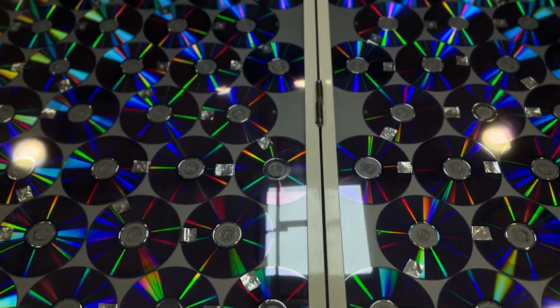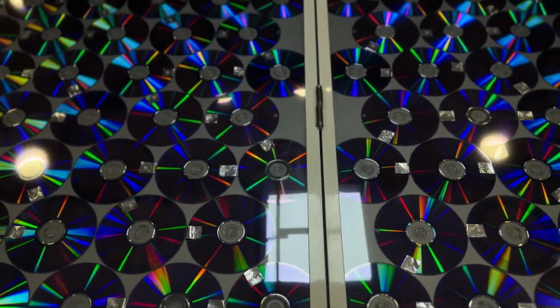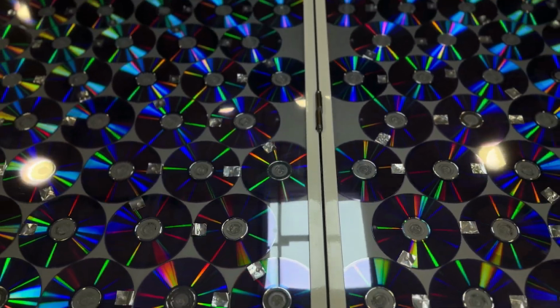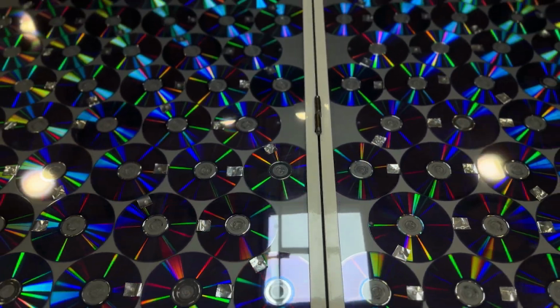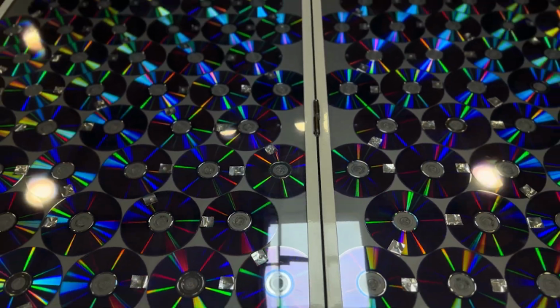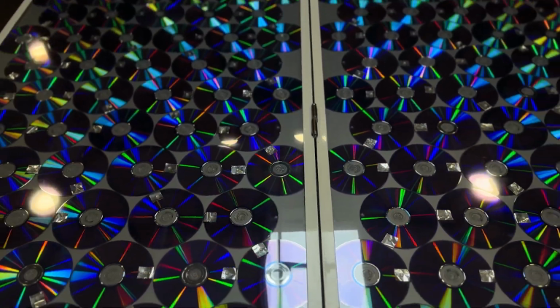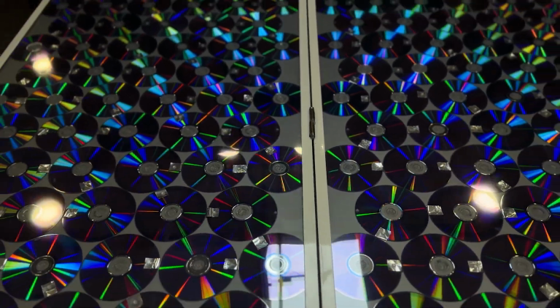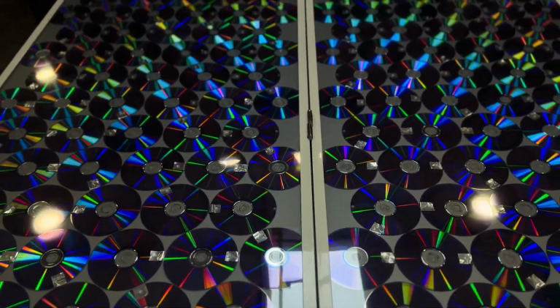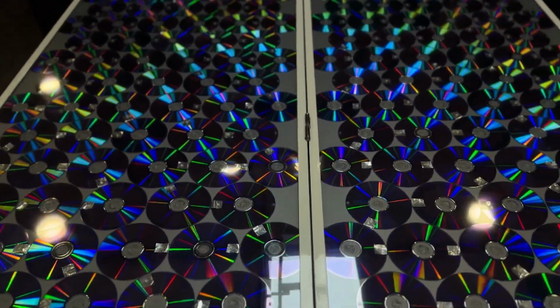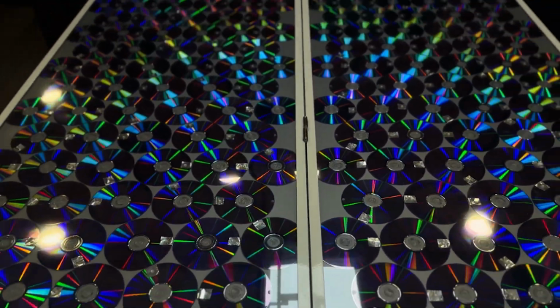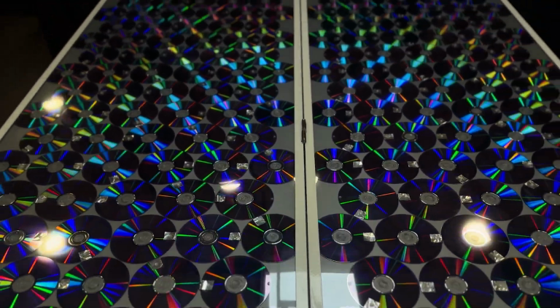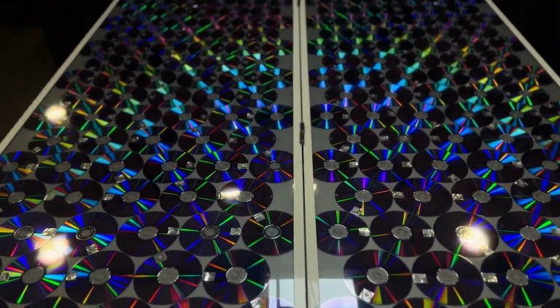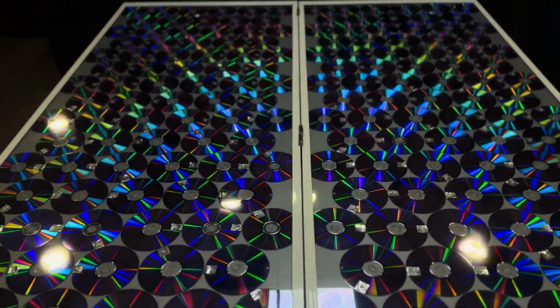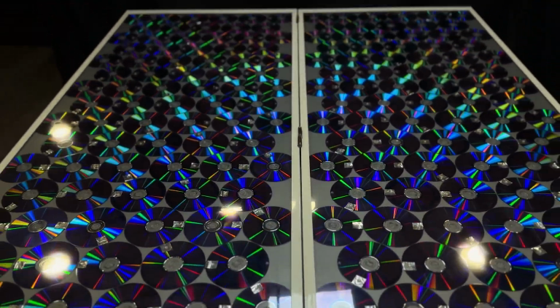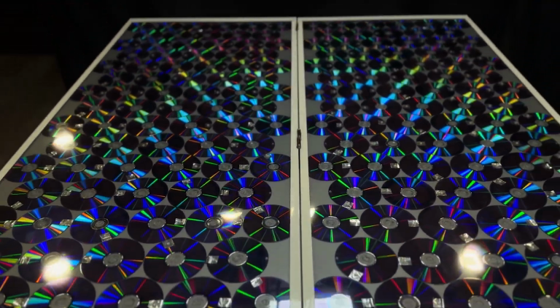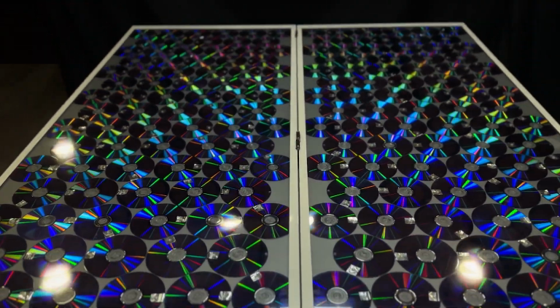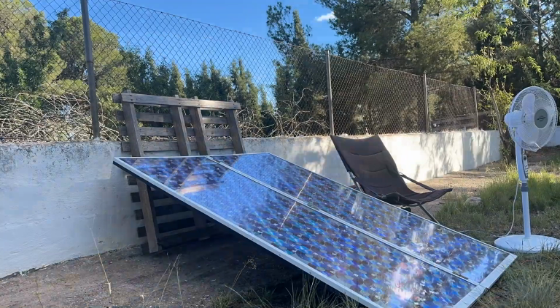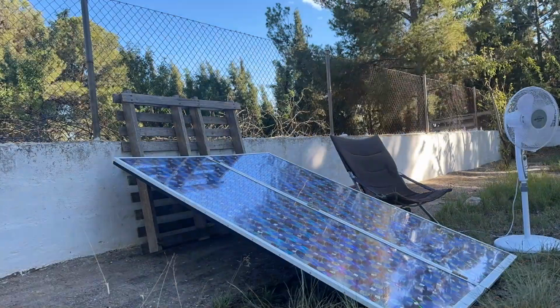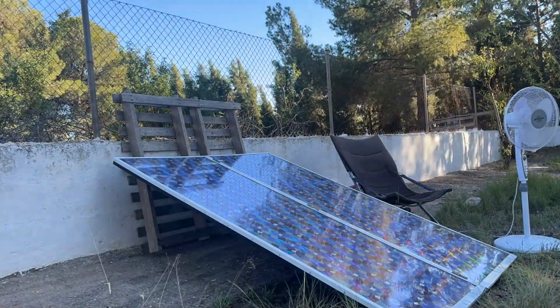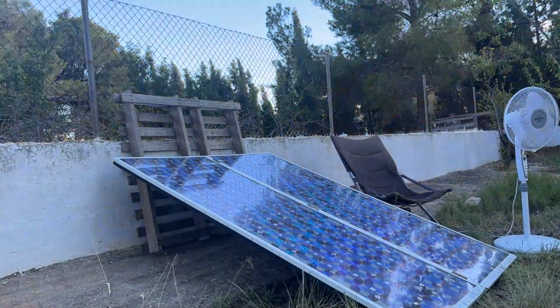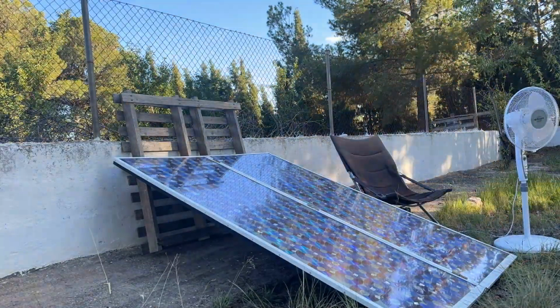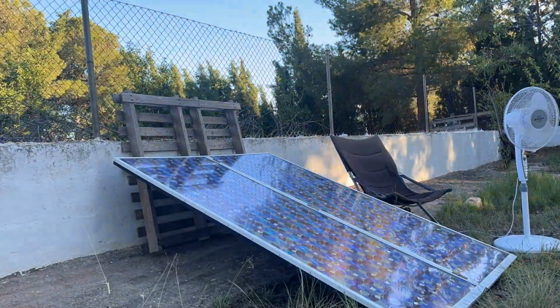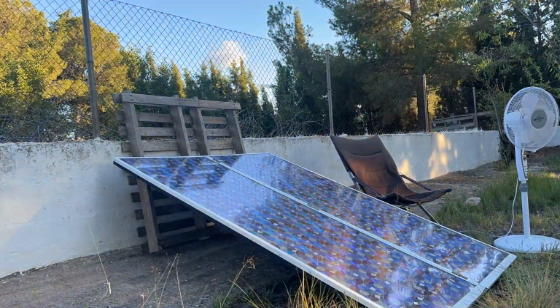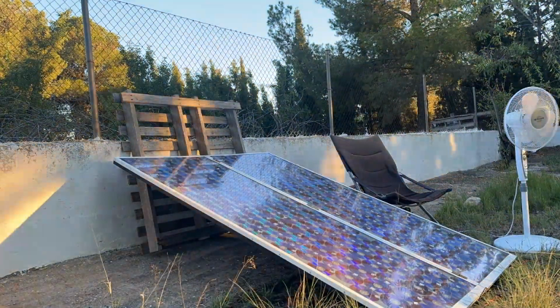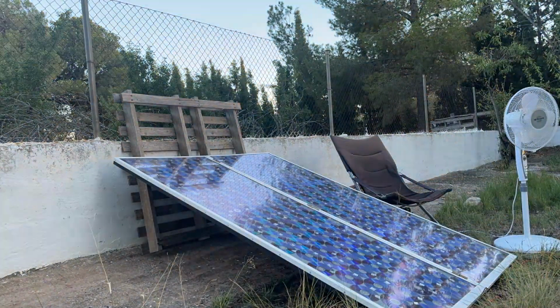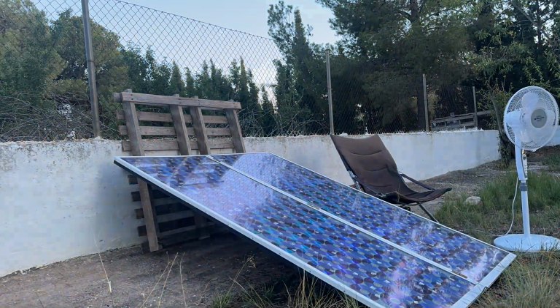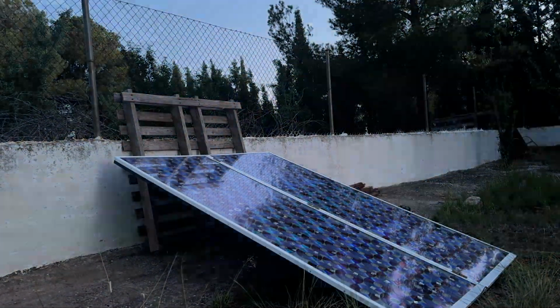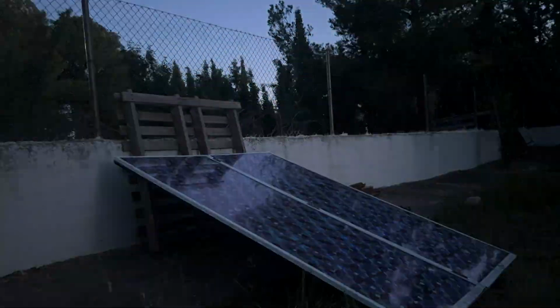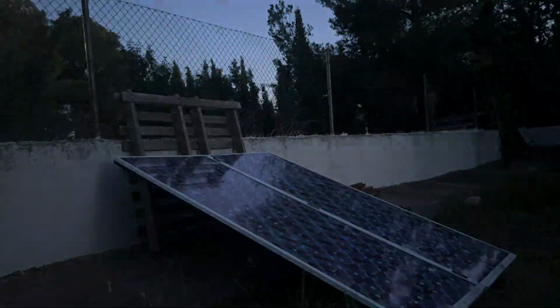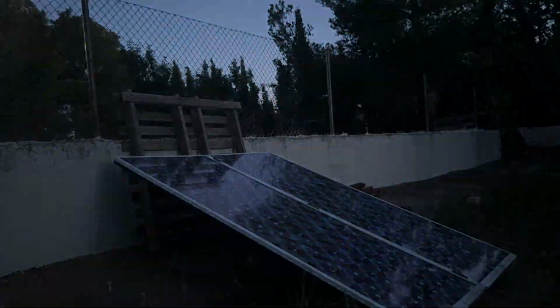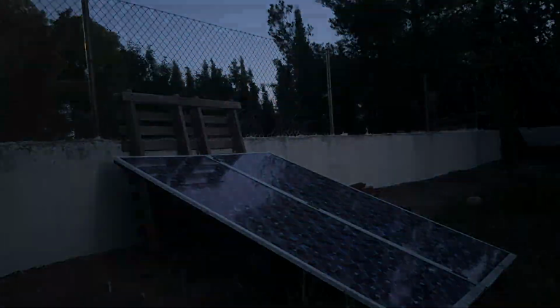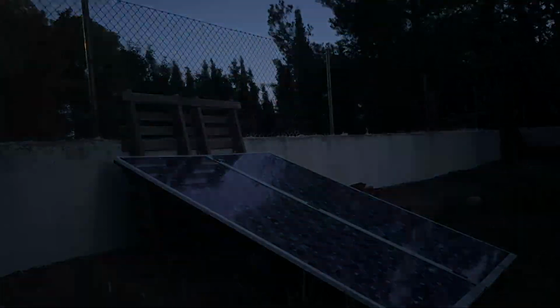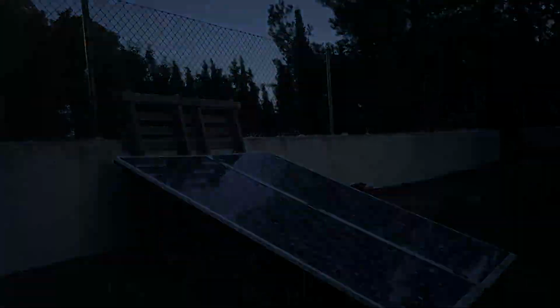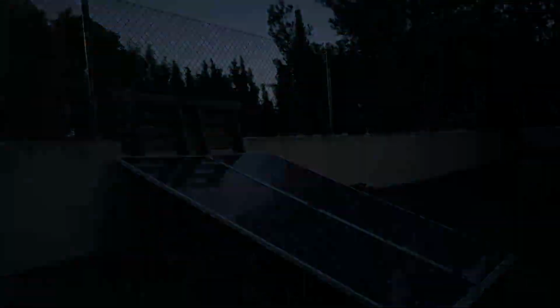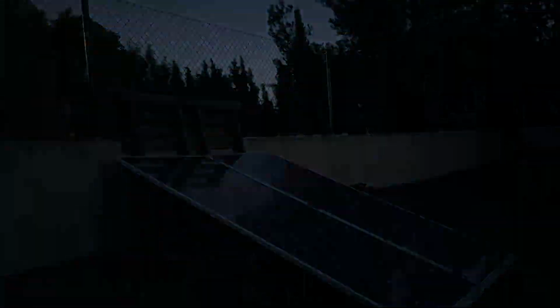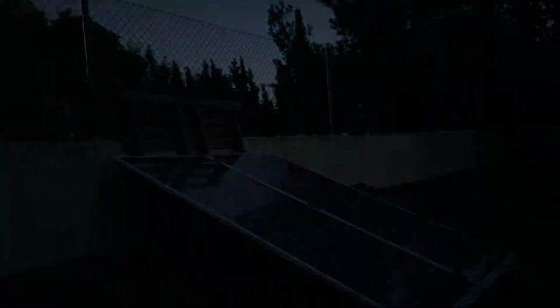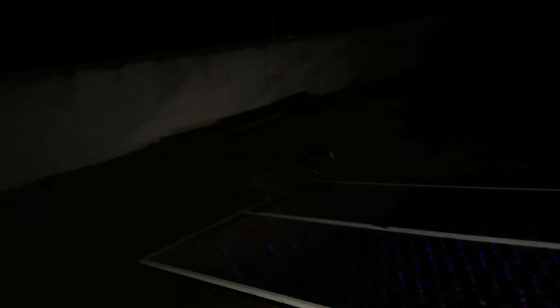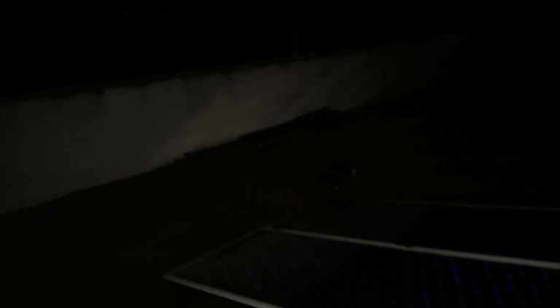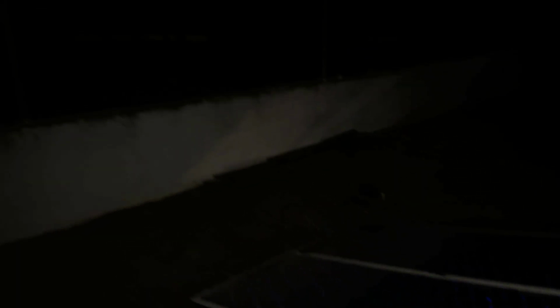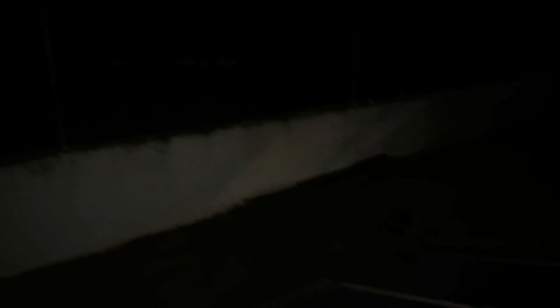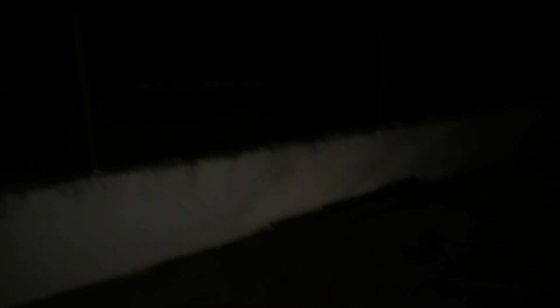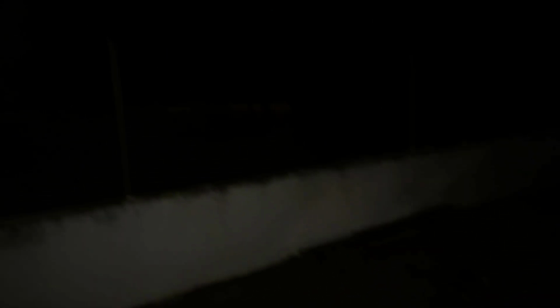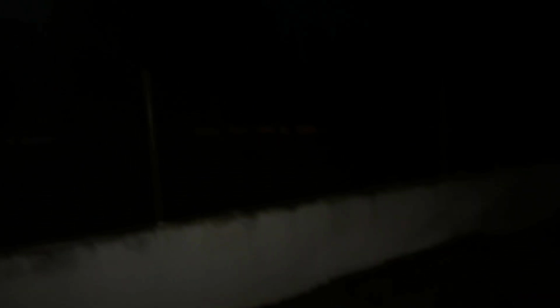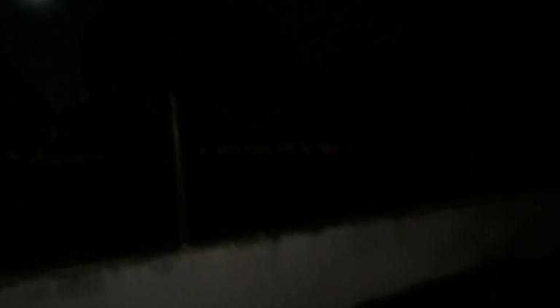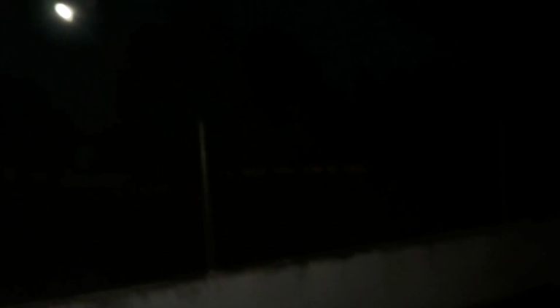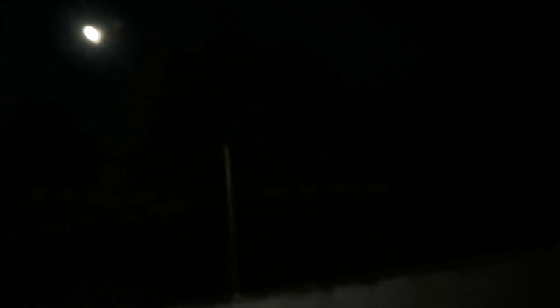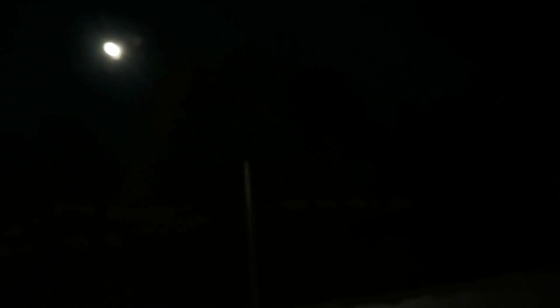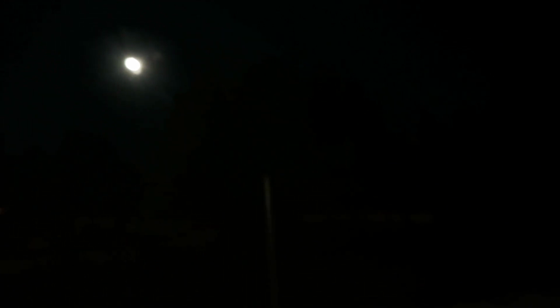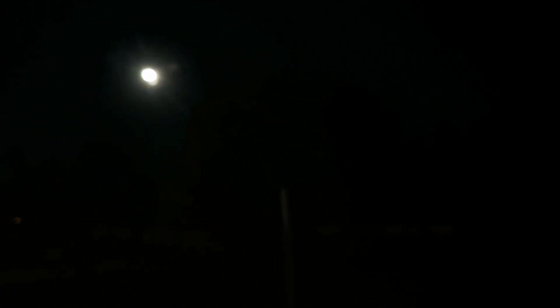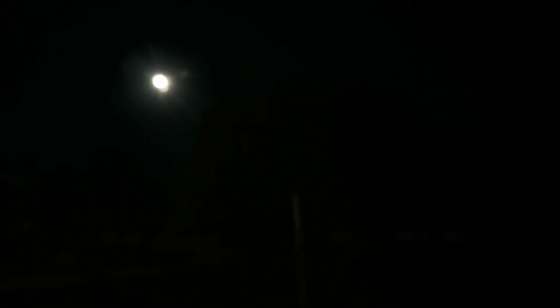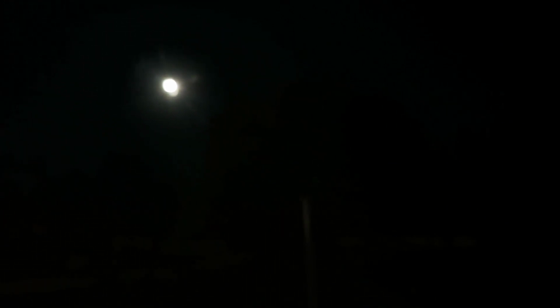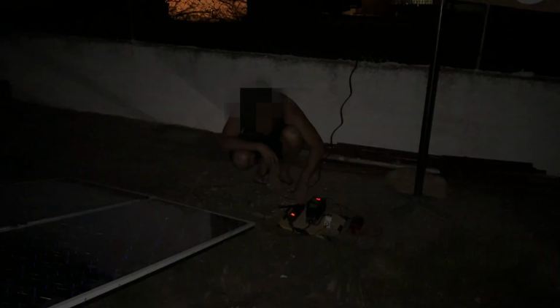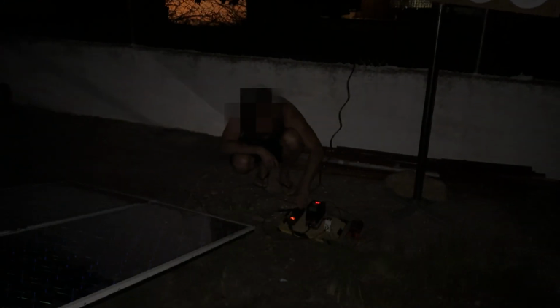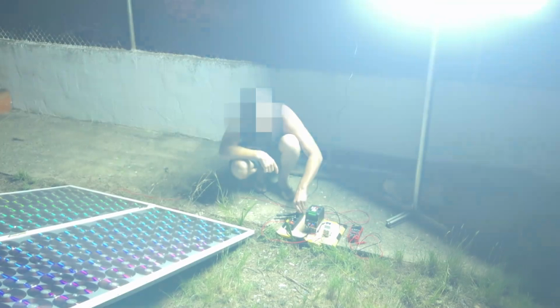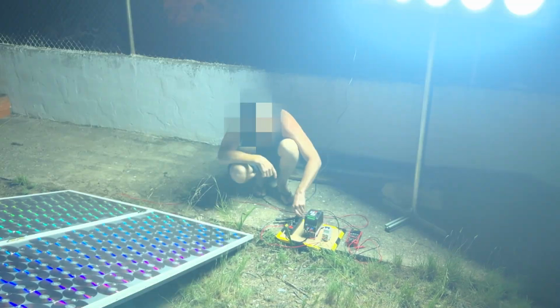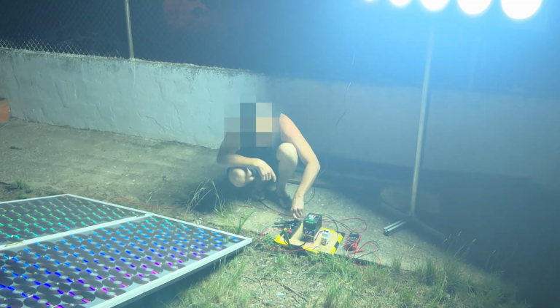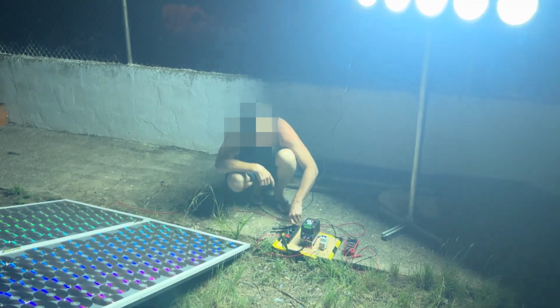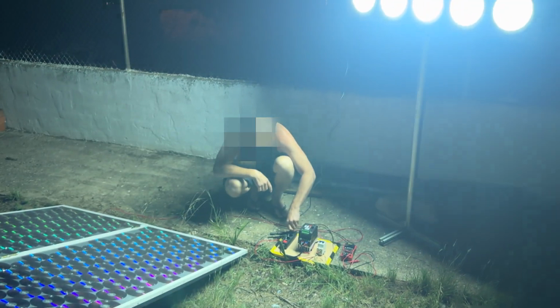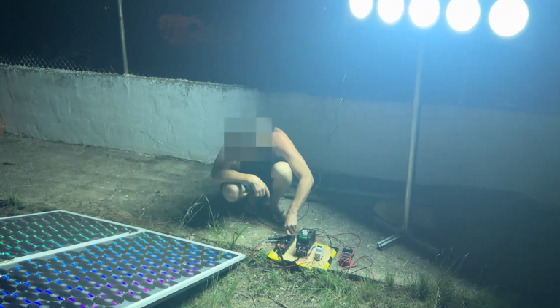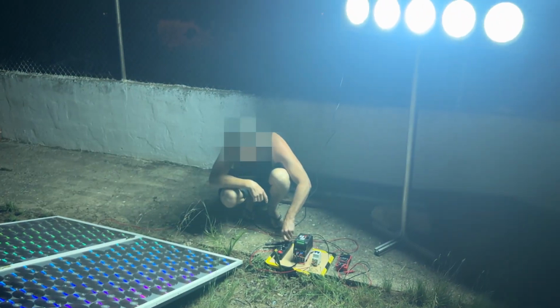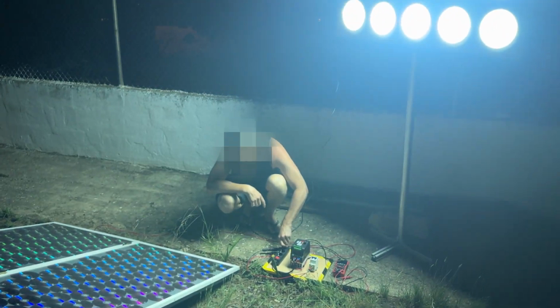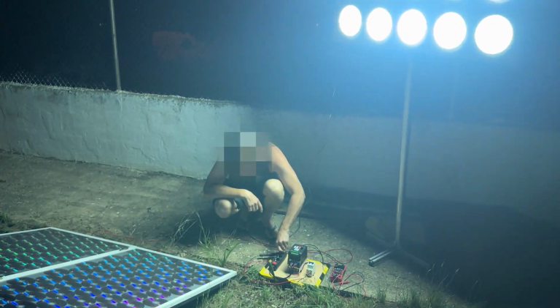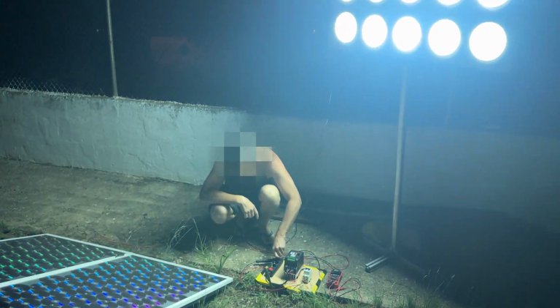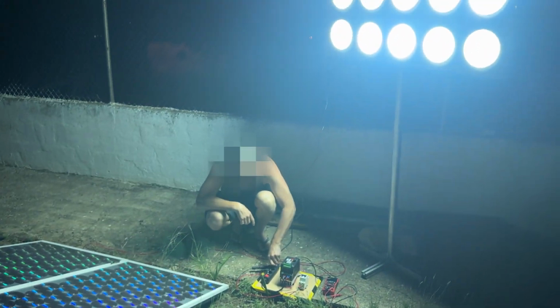We made a homemade solar panel so powerful that we're testing it today by moonlight. Come and watch it with us.